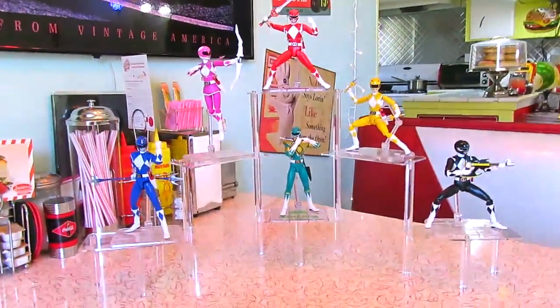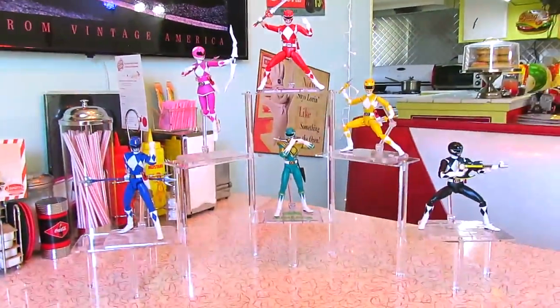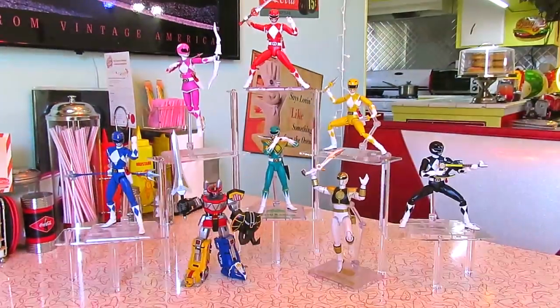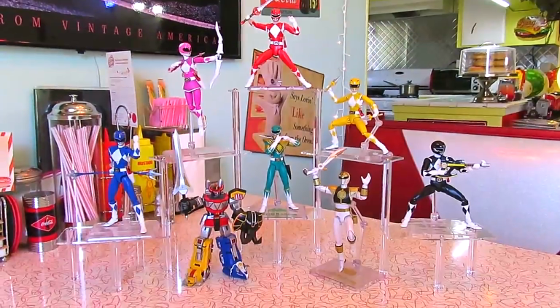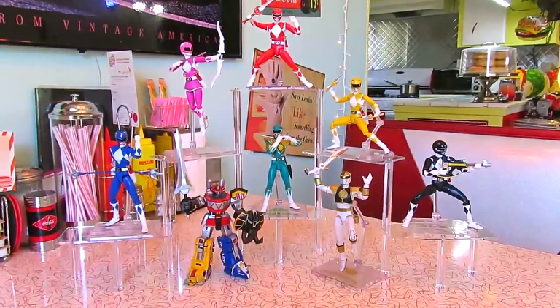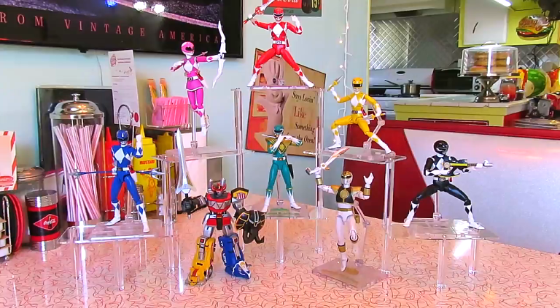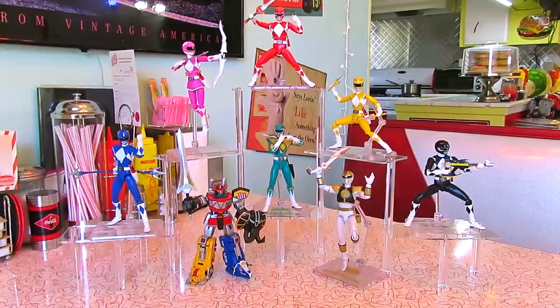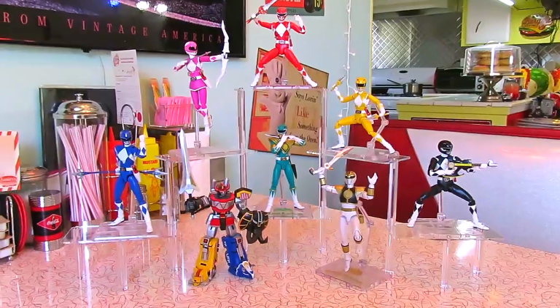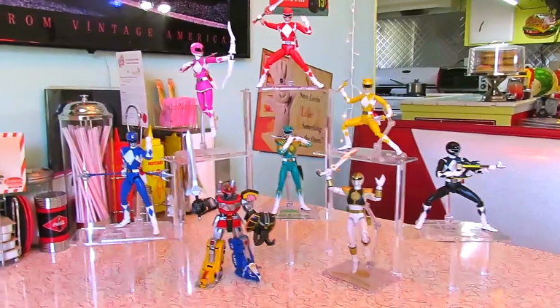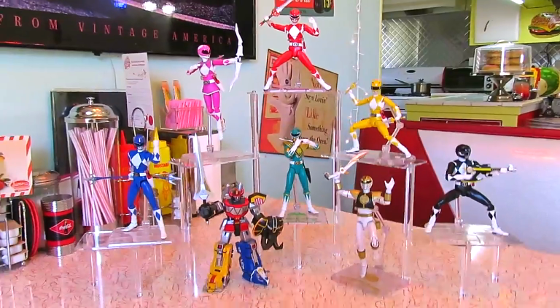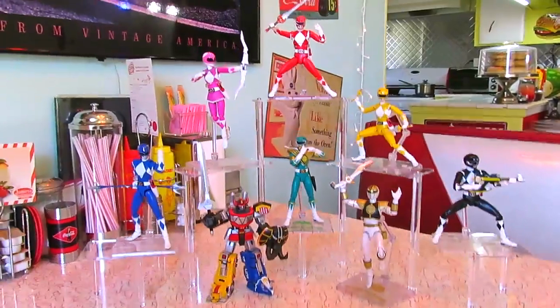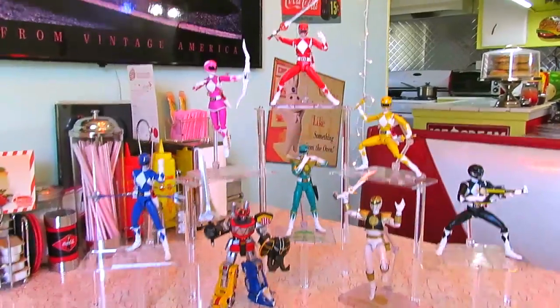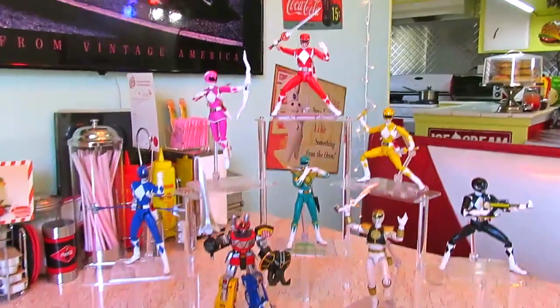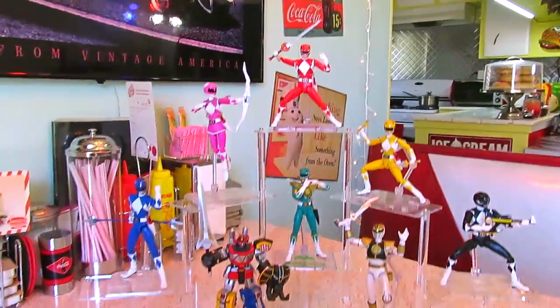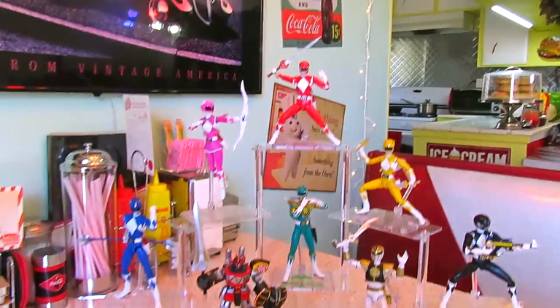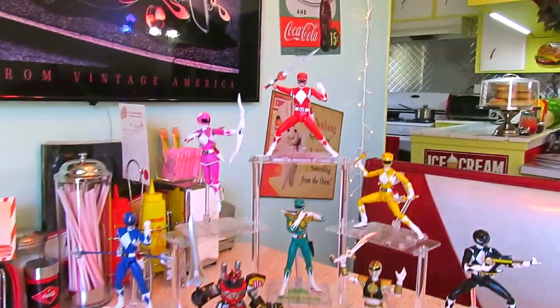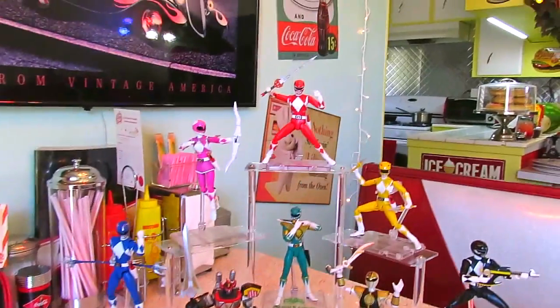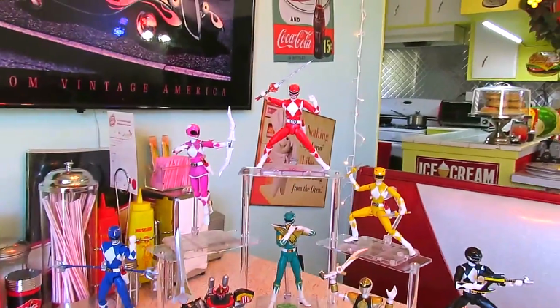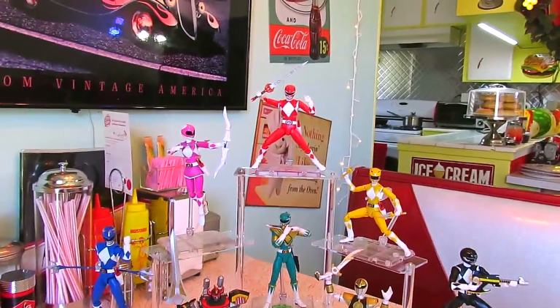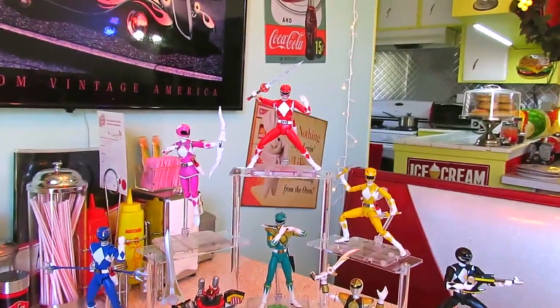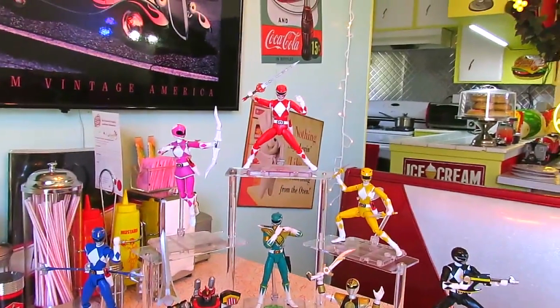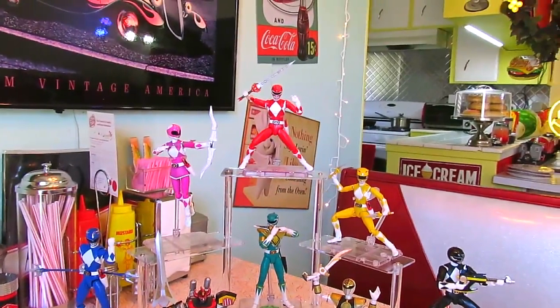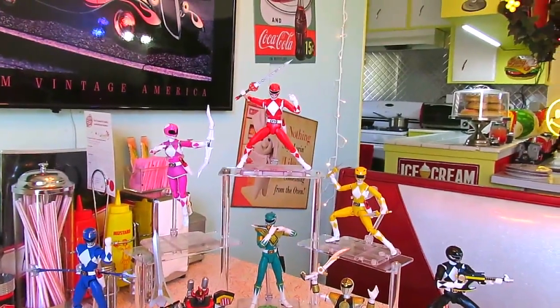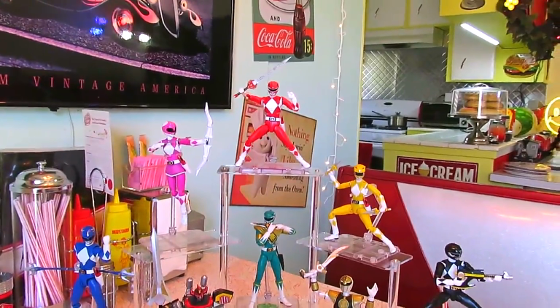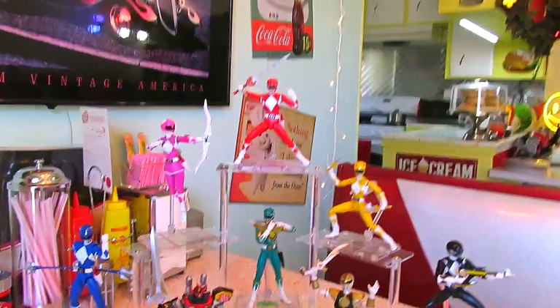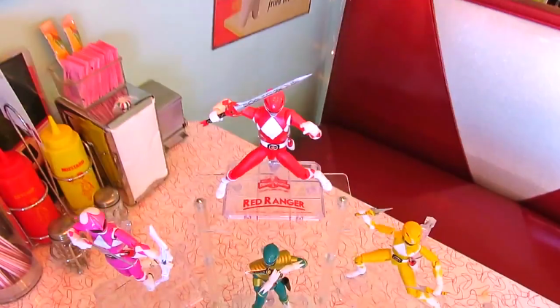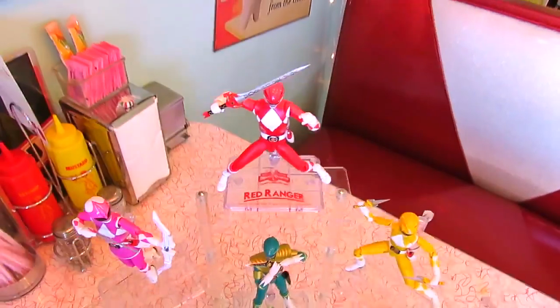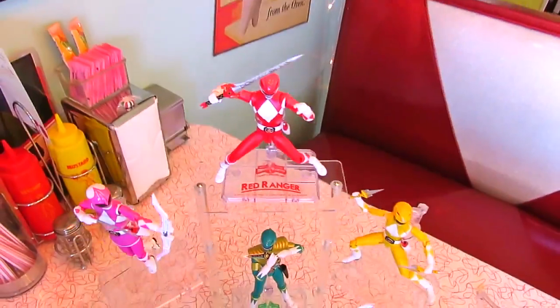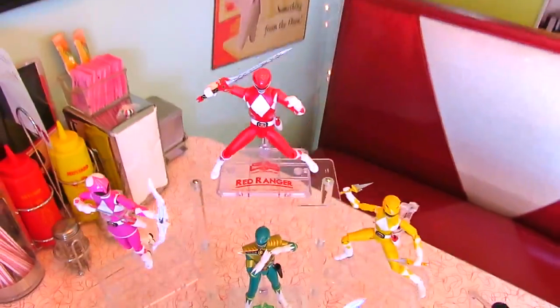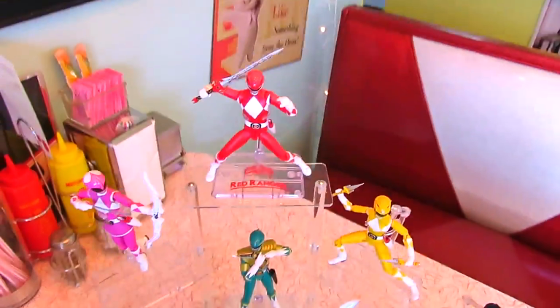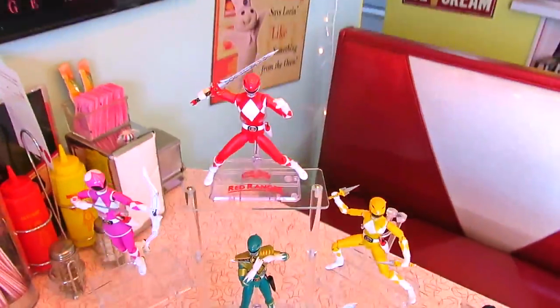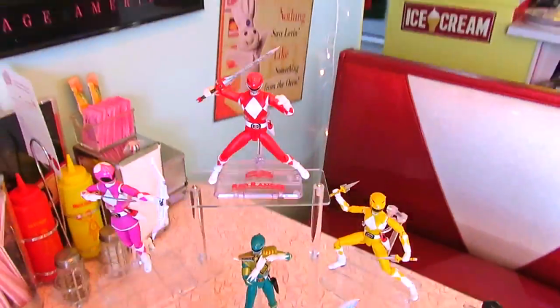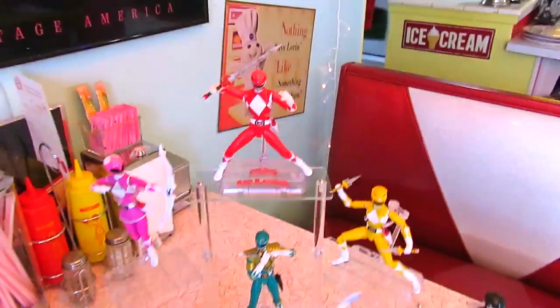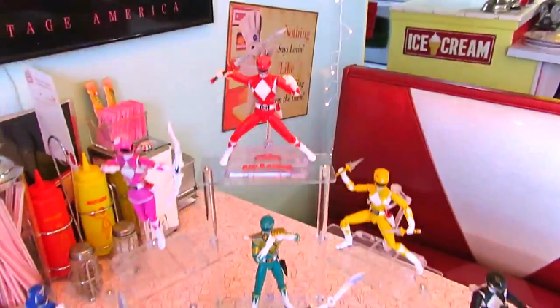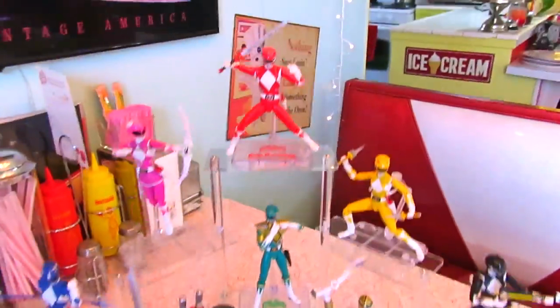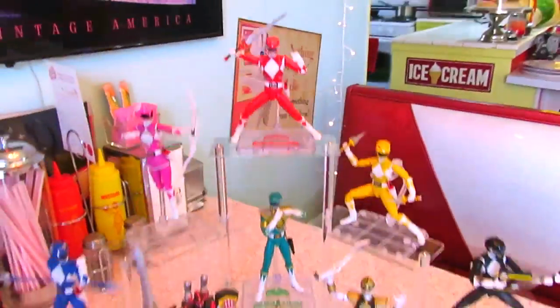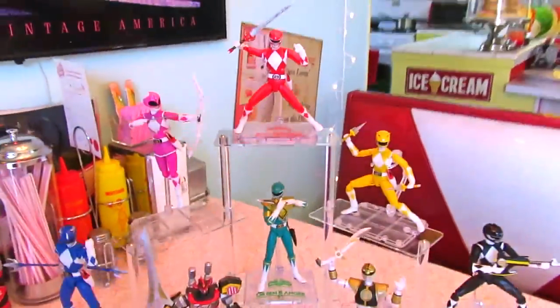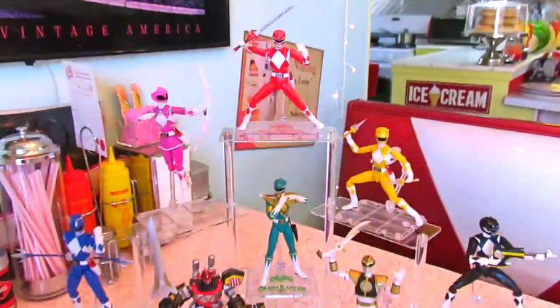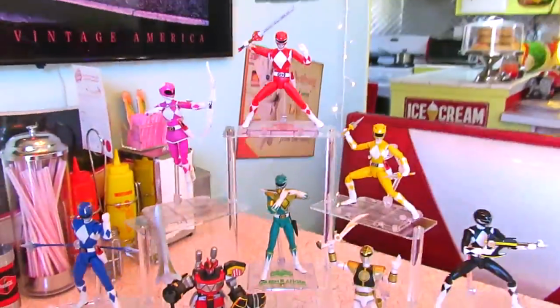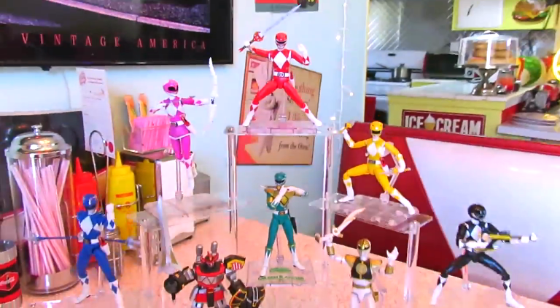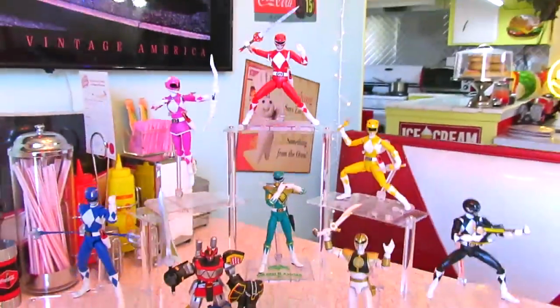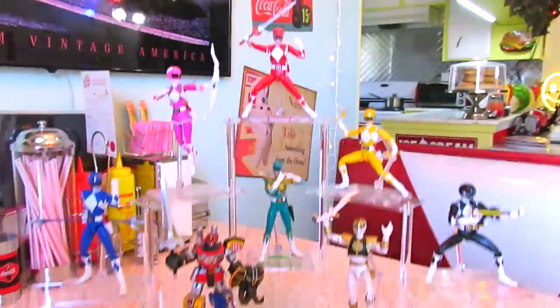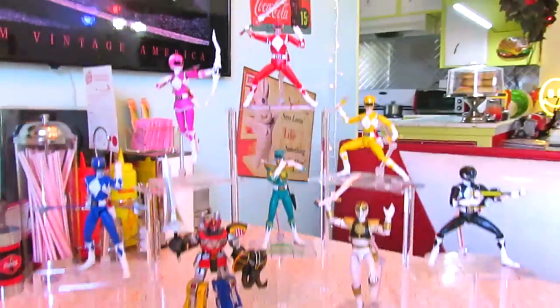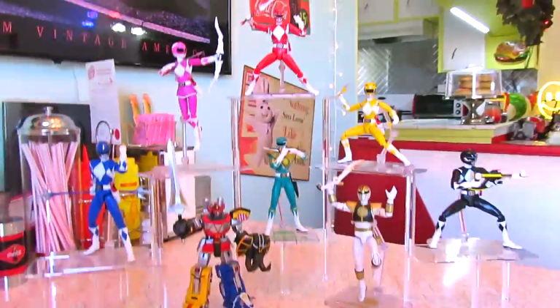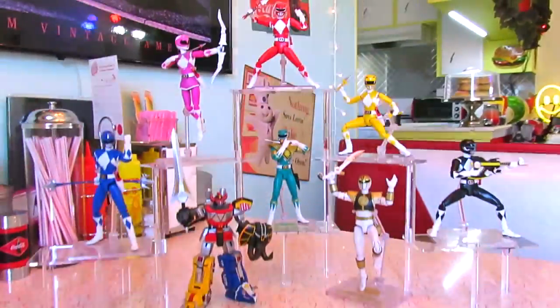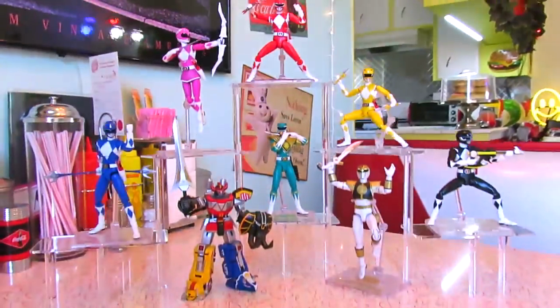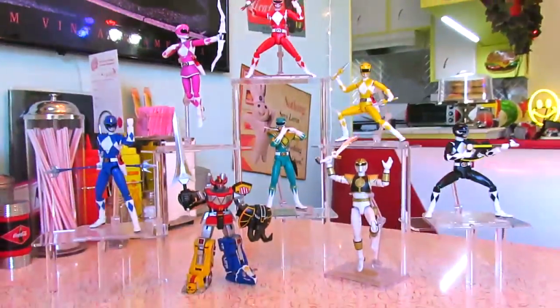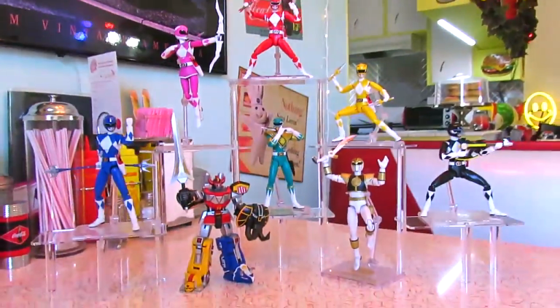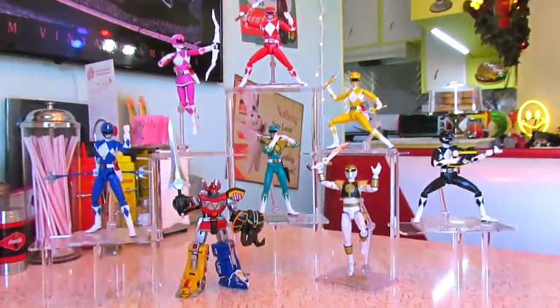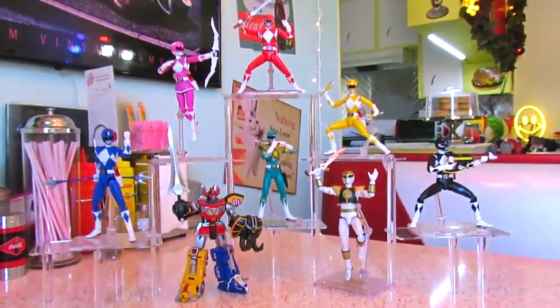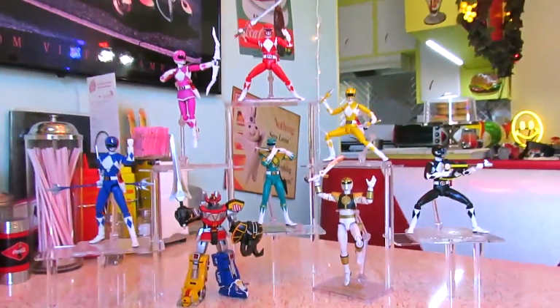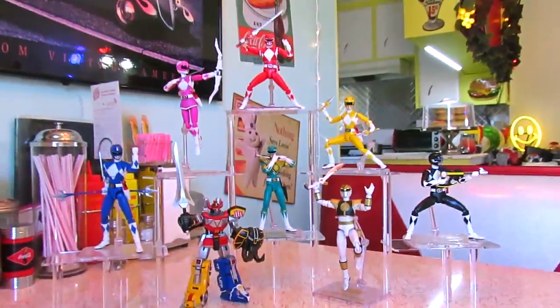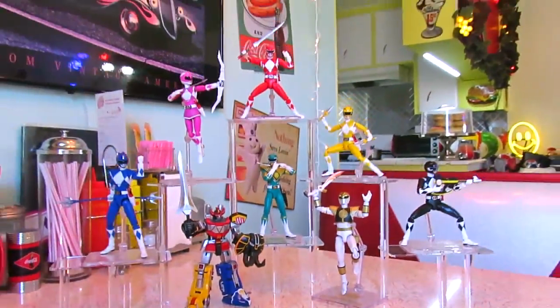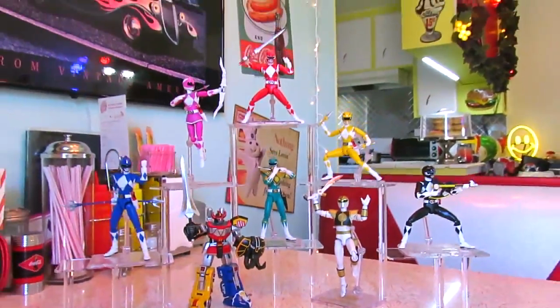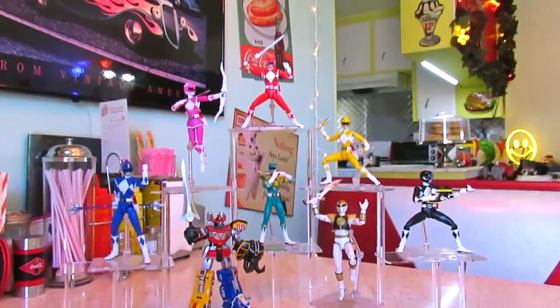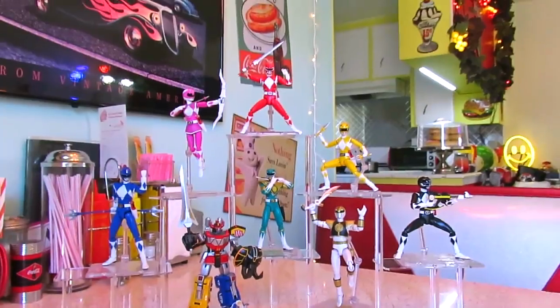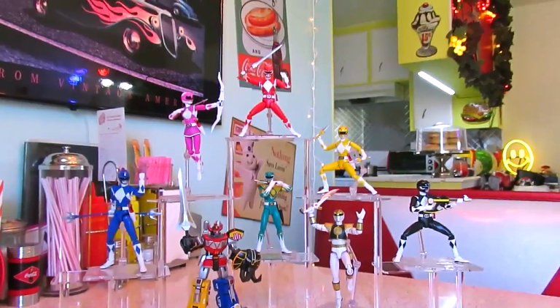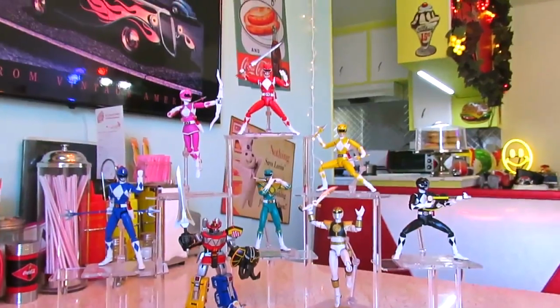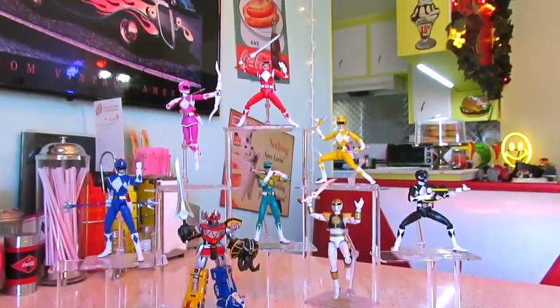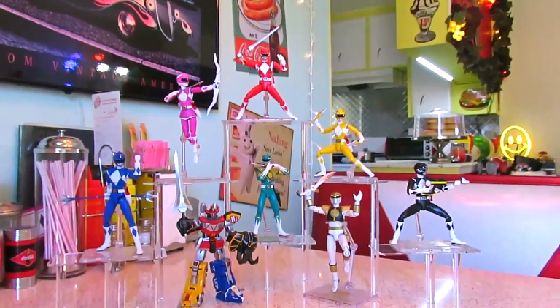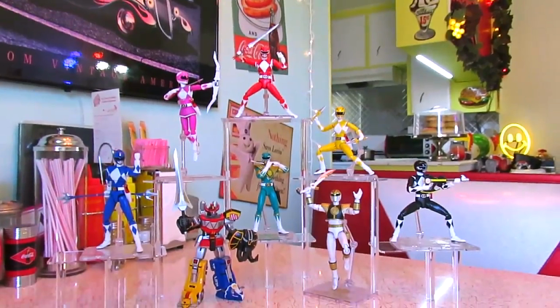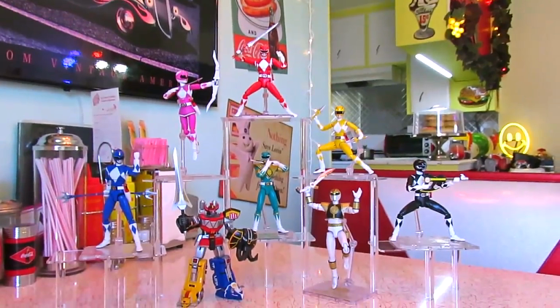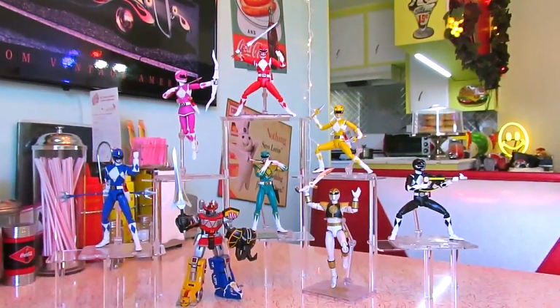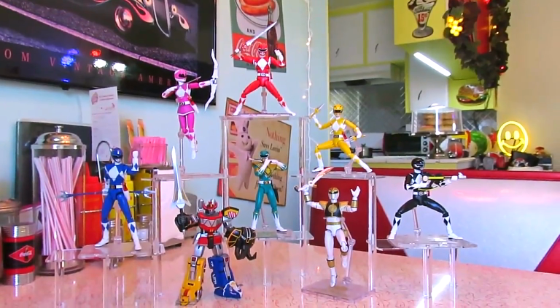You could have Megazord and White Ranger too if you wanted. This is really such a great display thing for them. I think so.